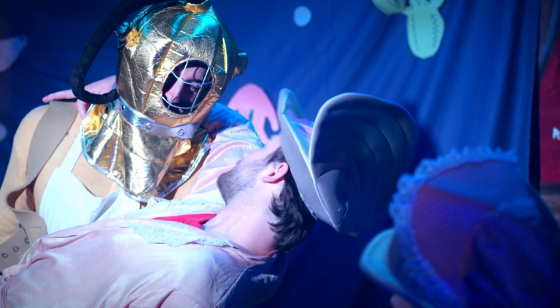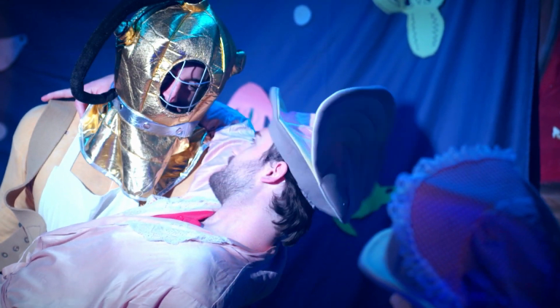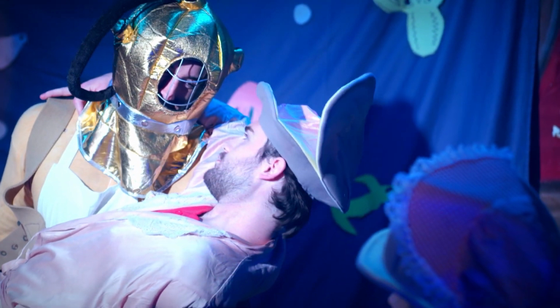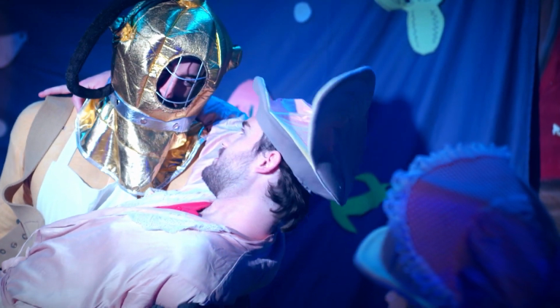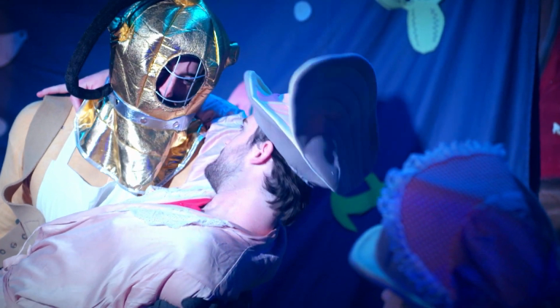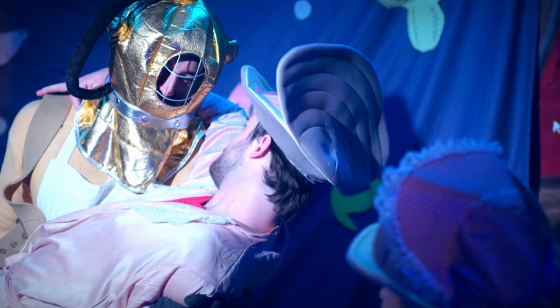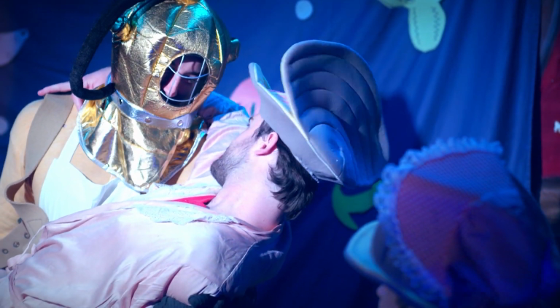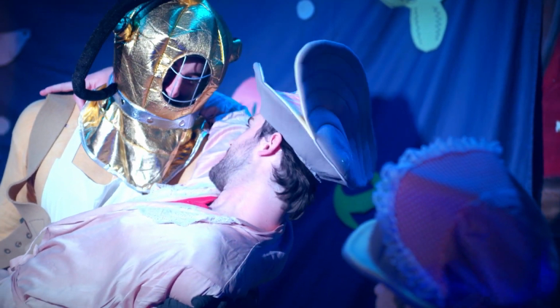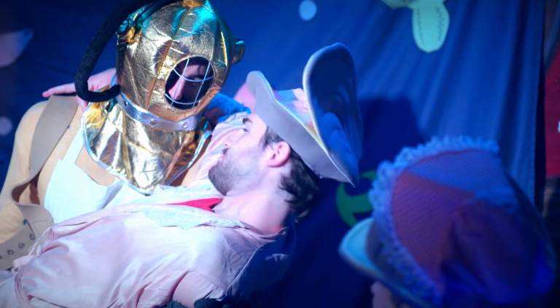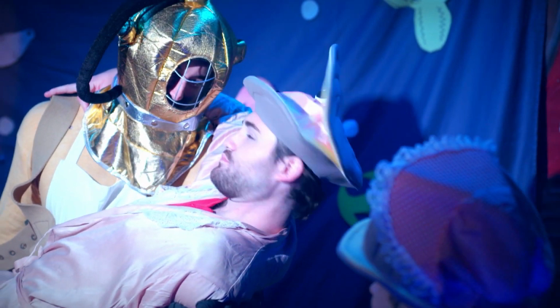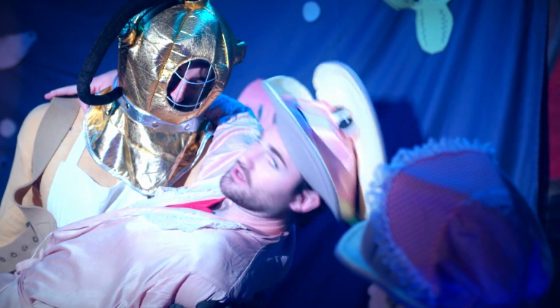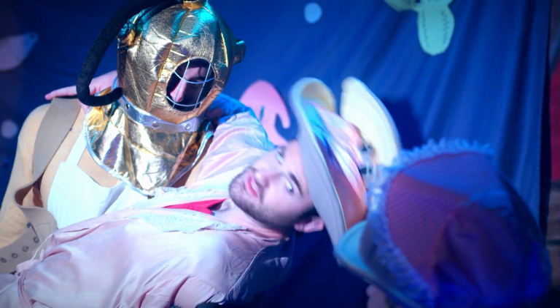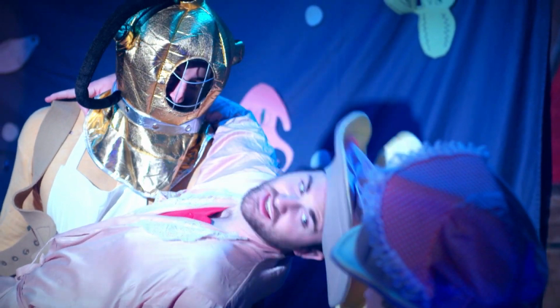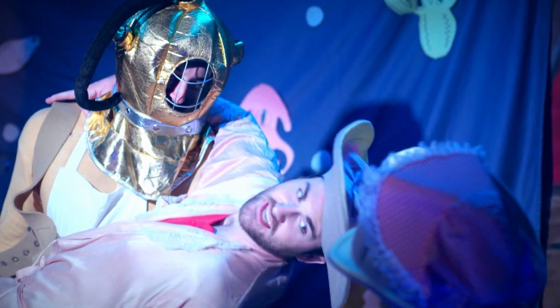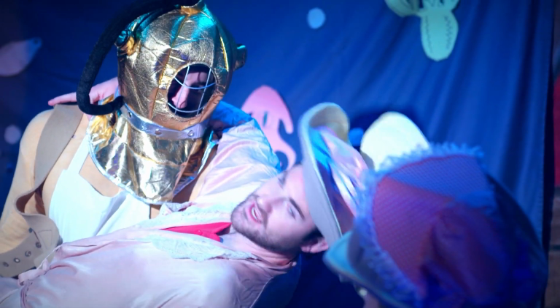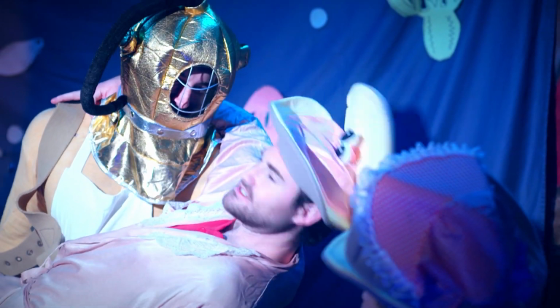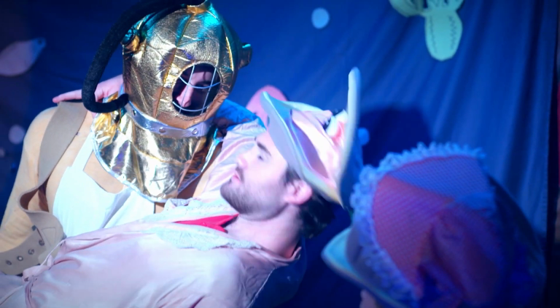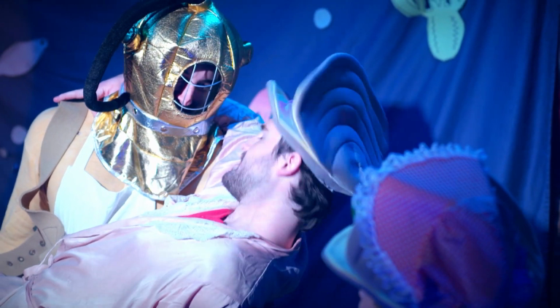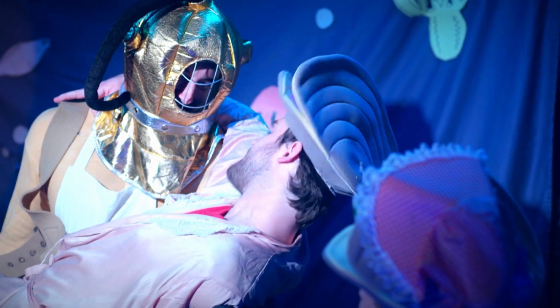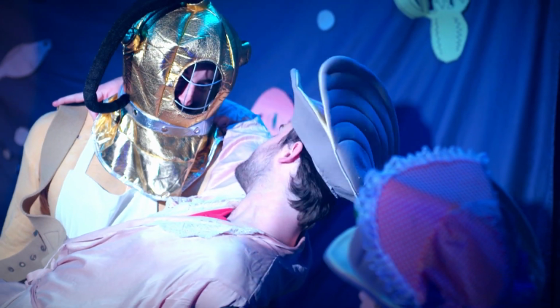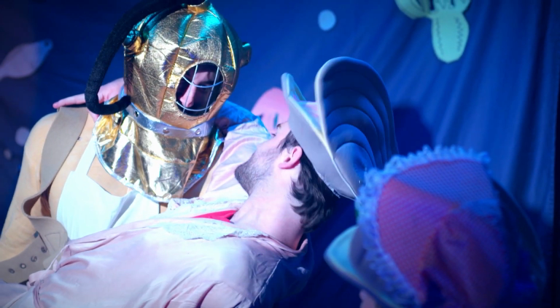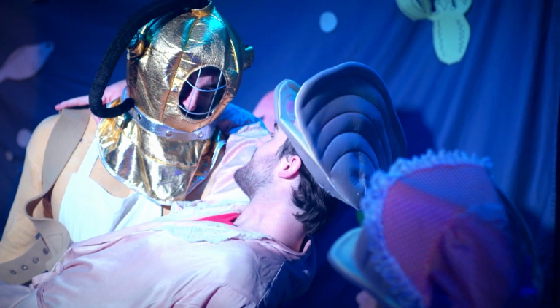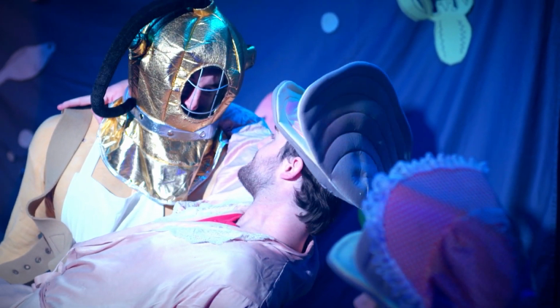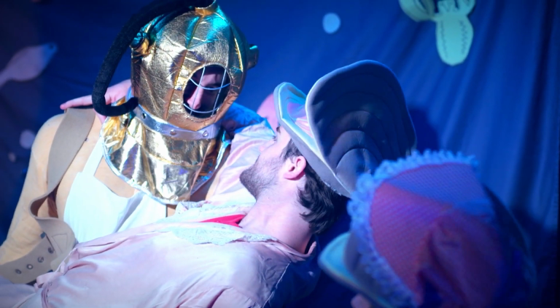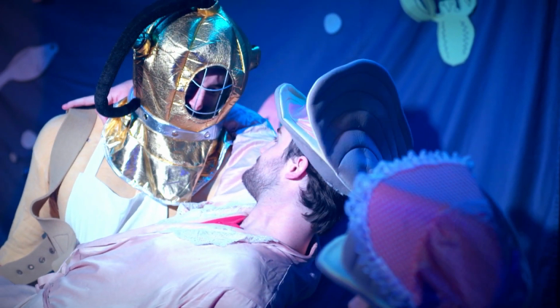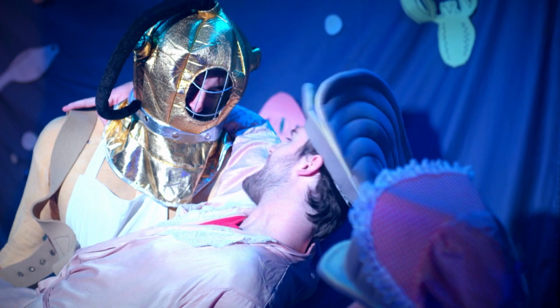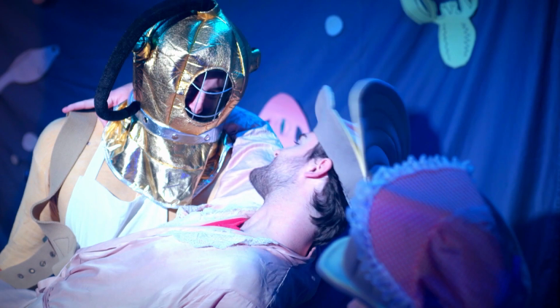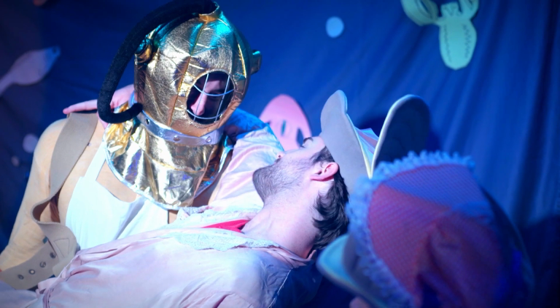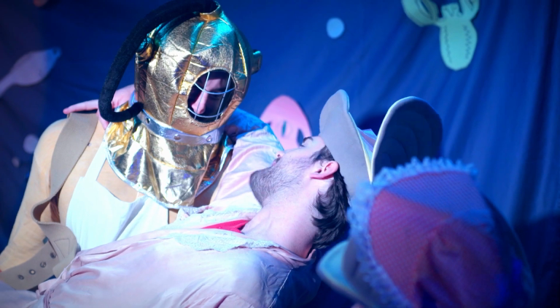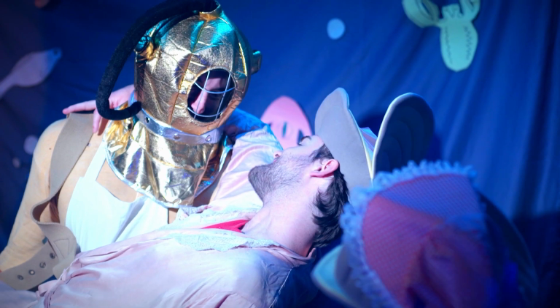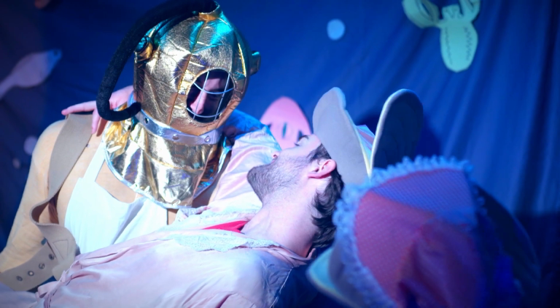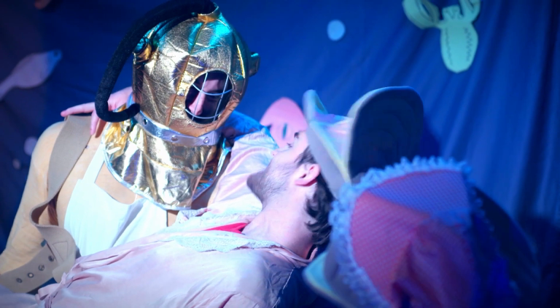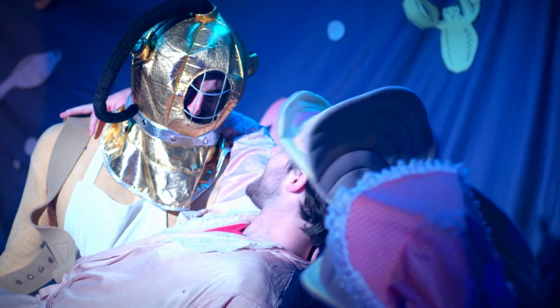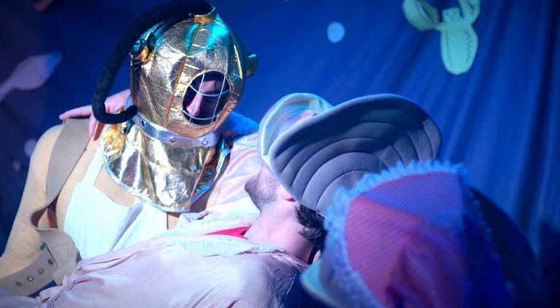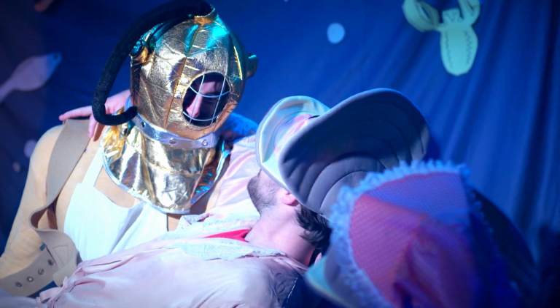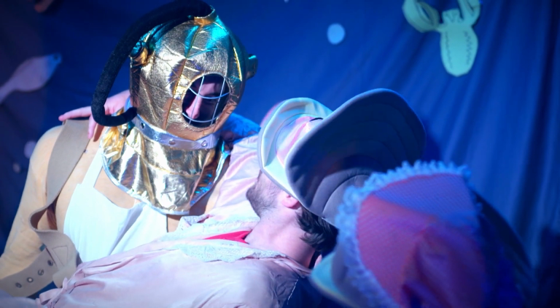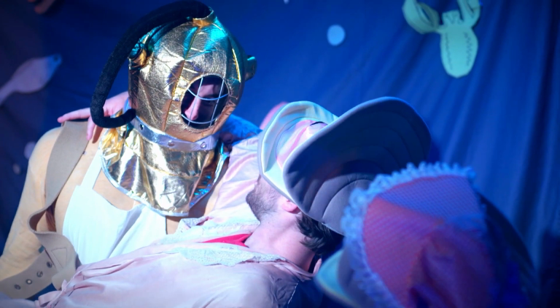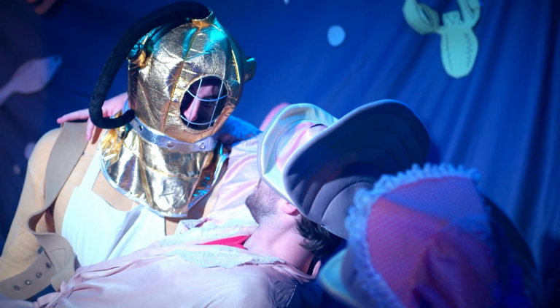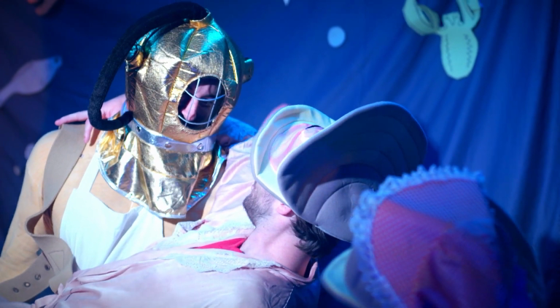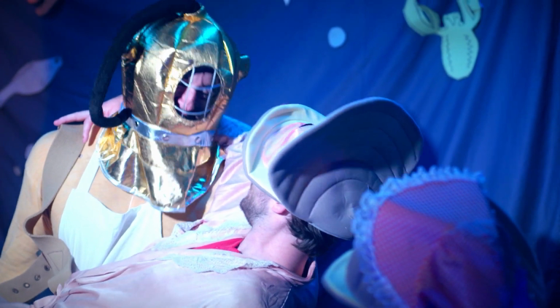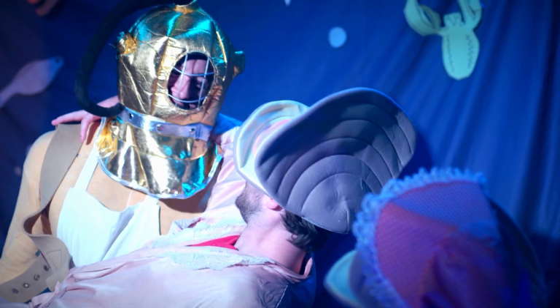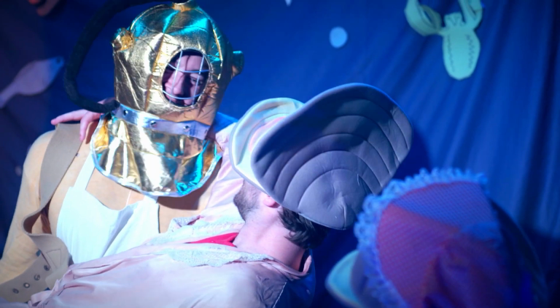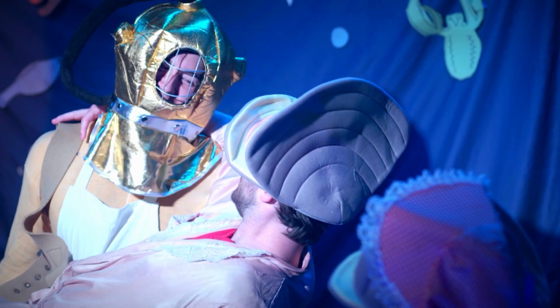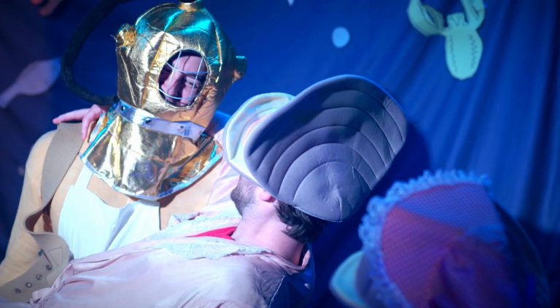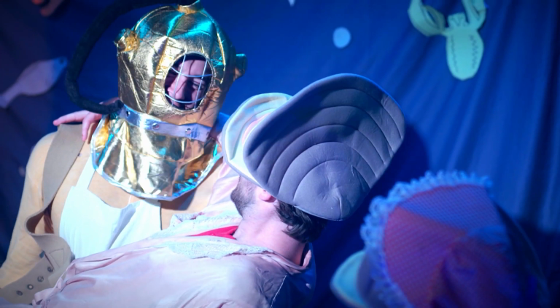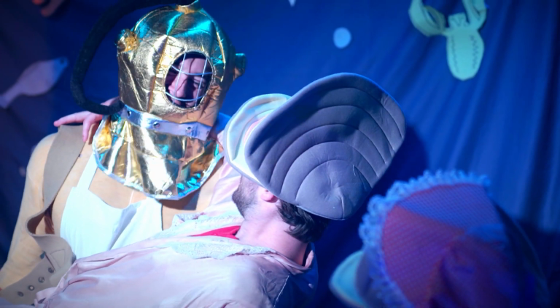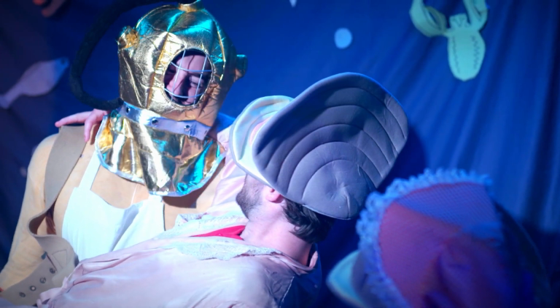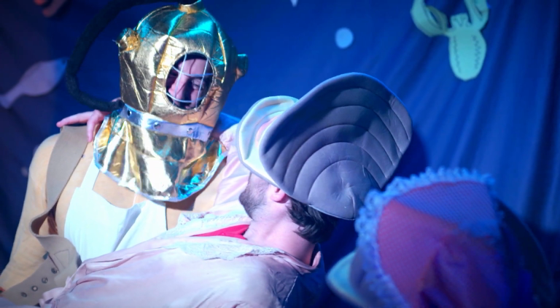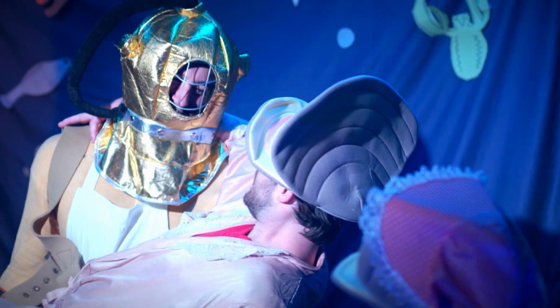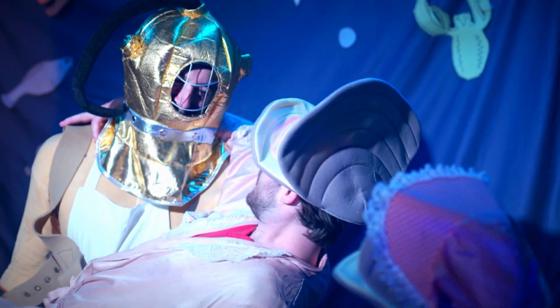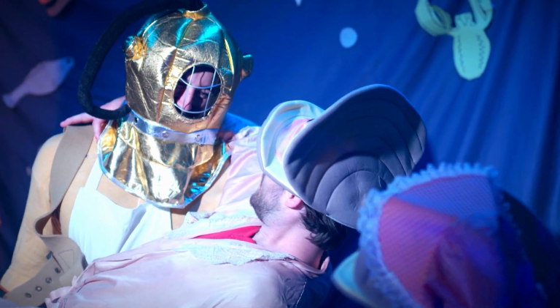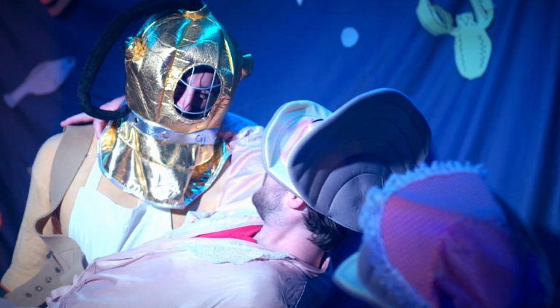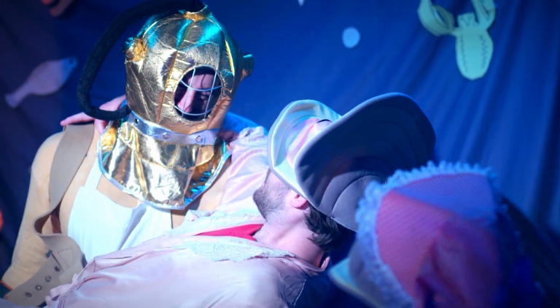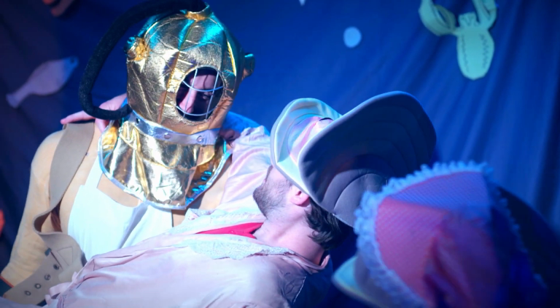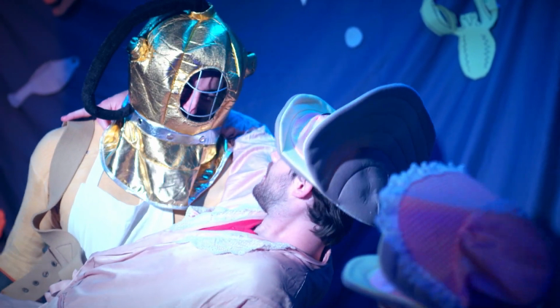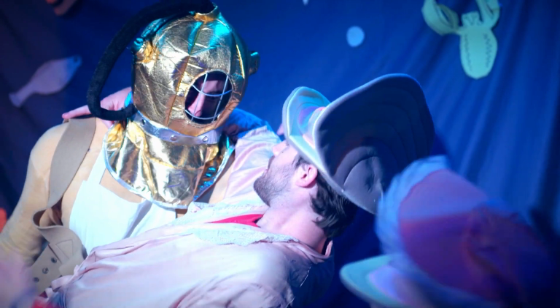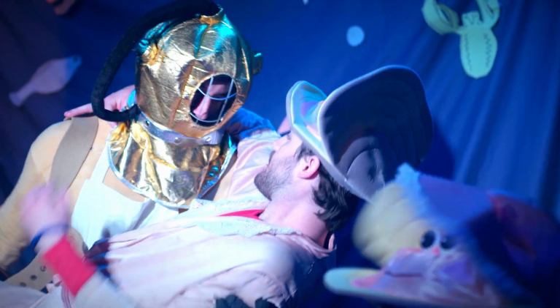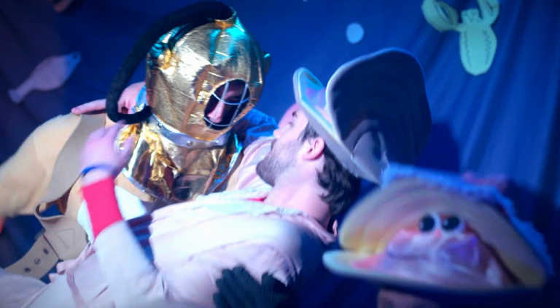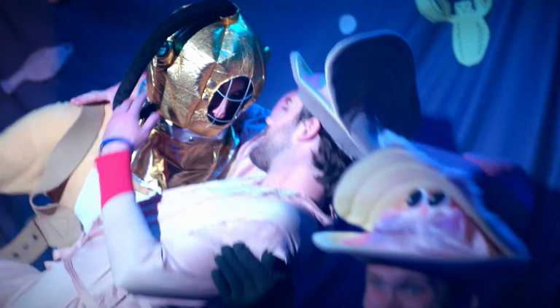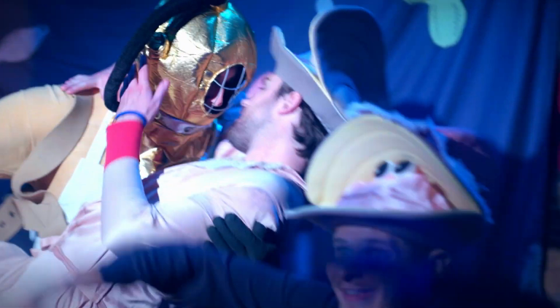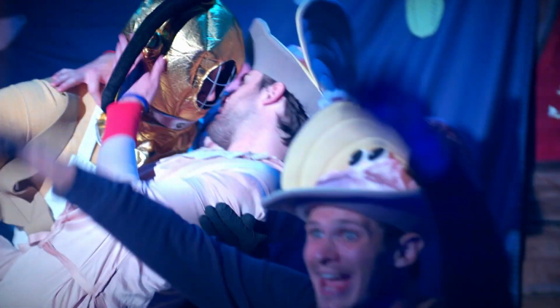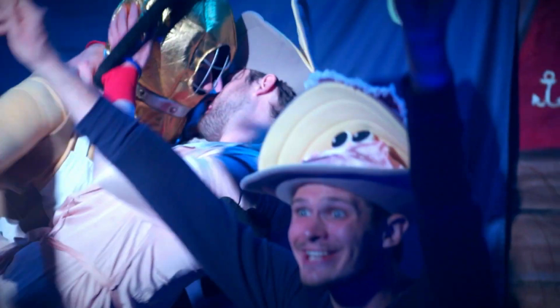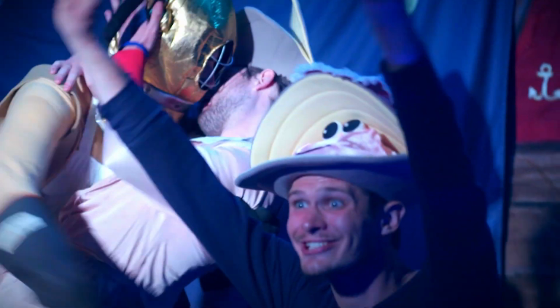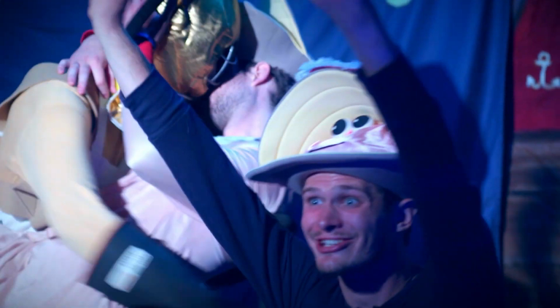Oh, what do you say we put the kid to bed and take this back to my sand burrow? I'd like that. Adventure!